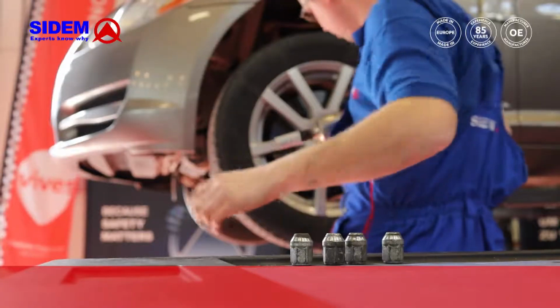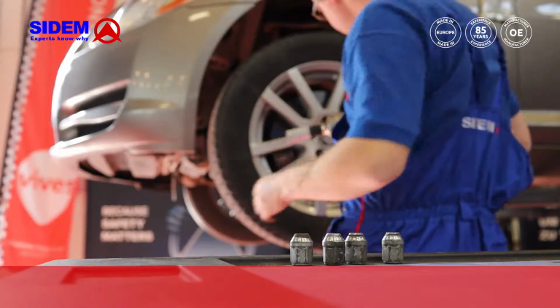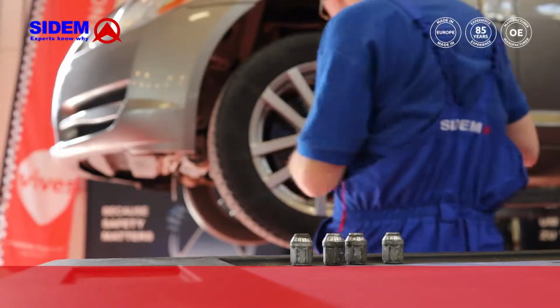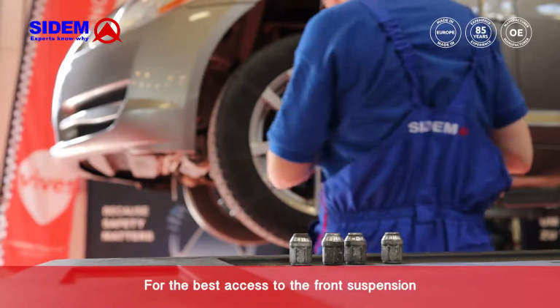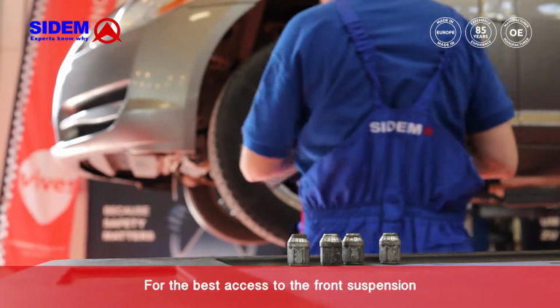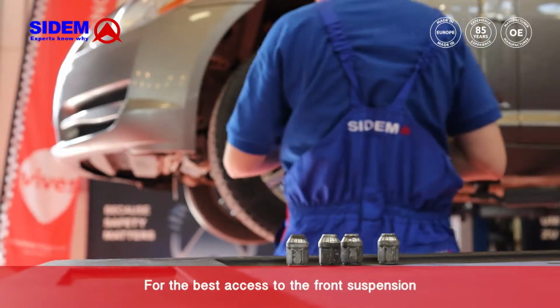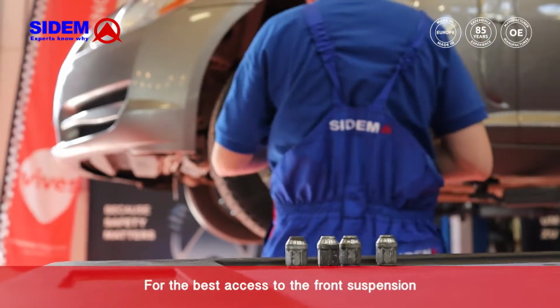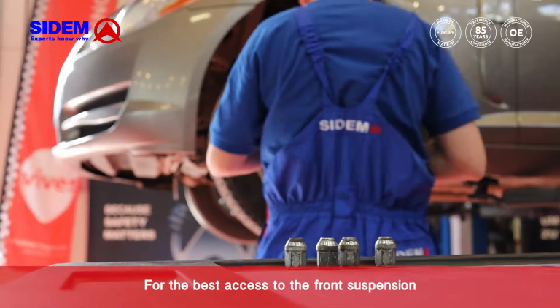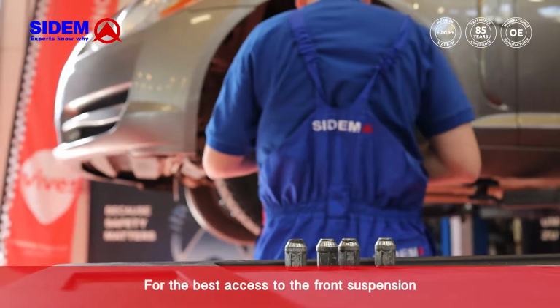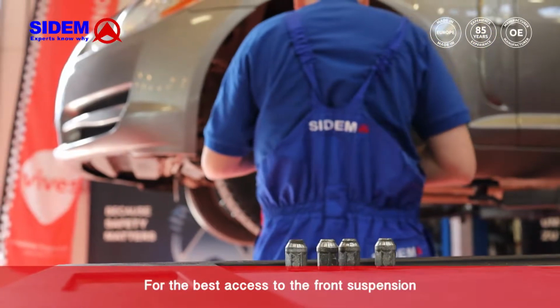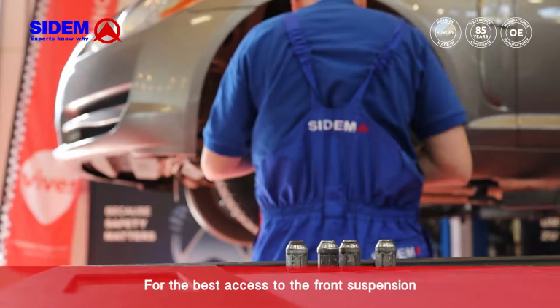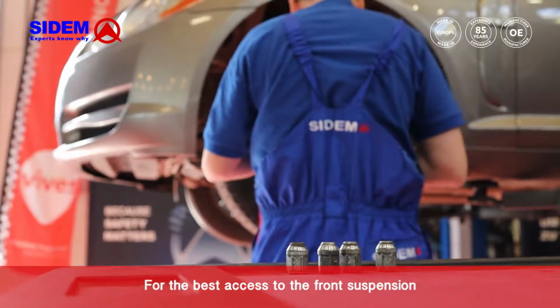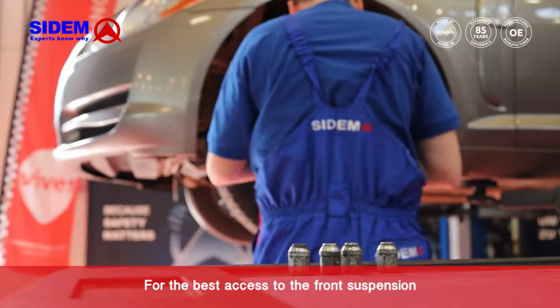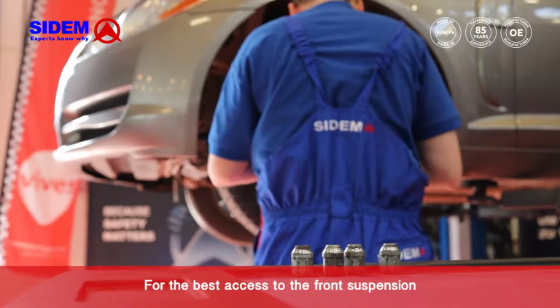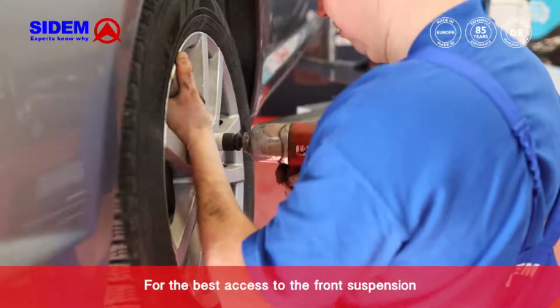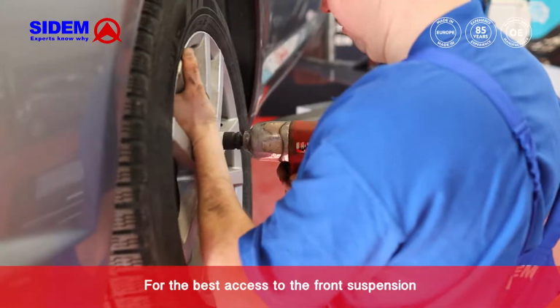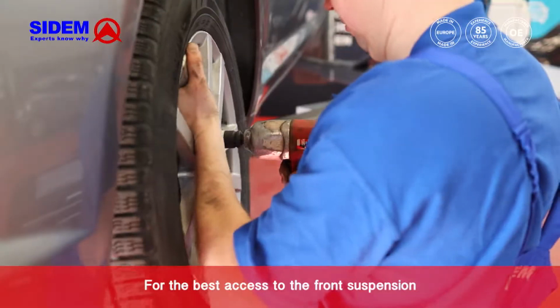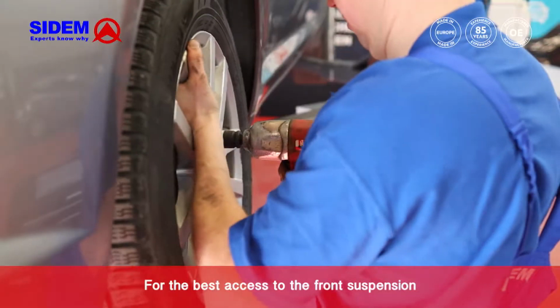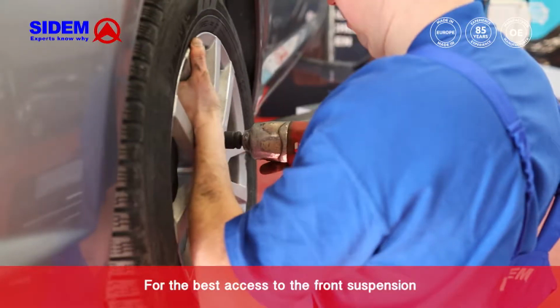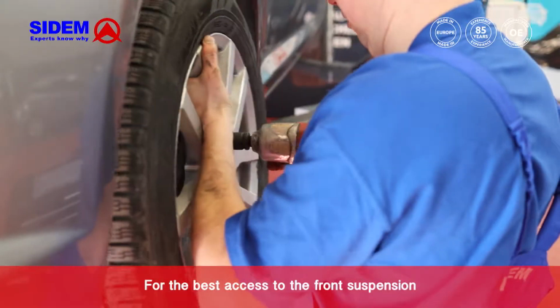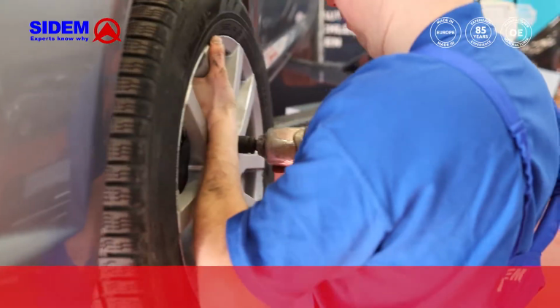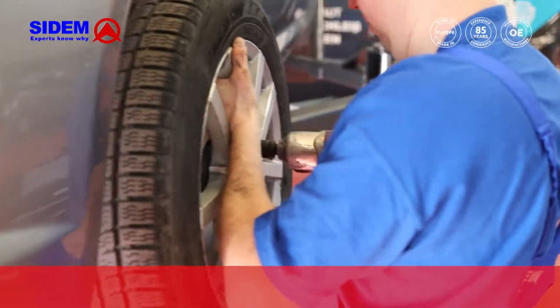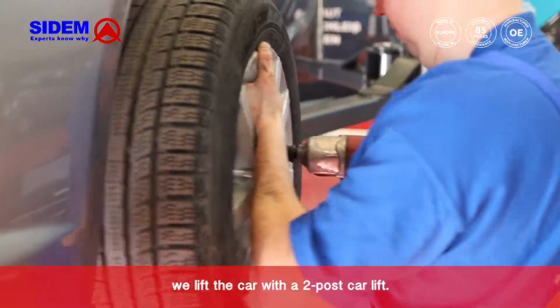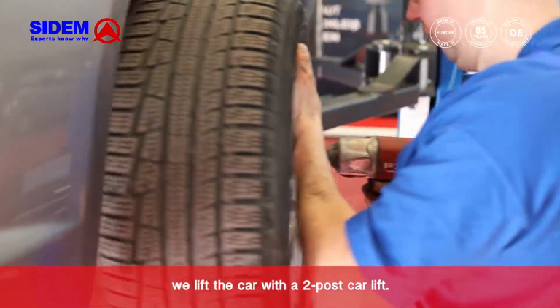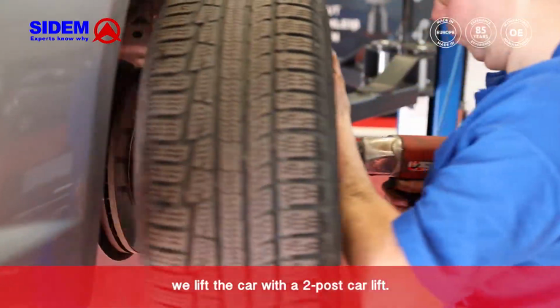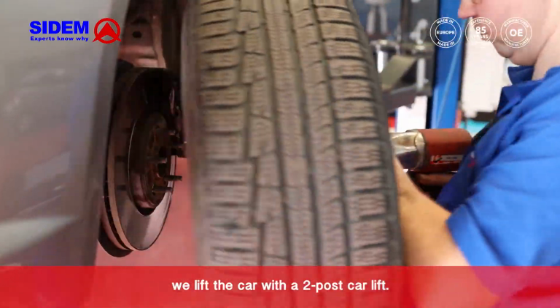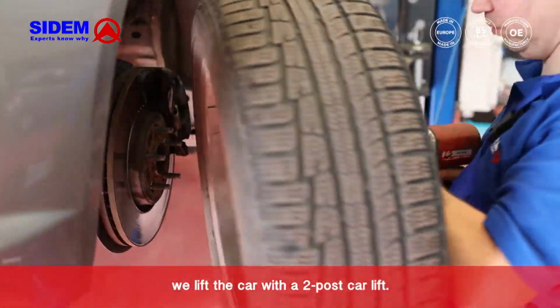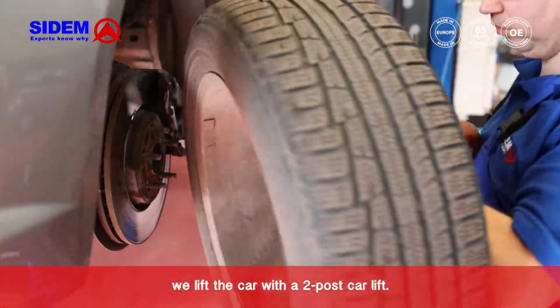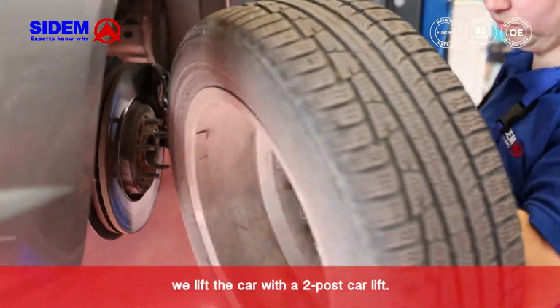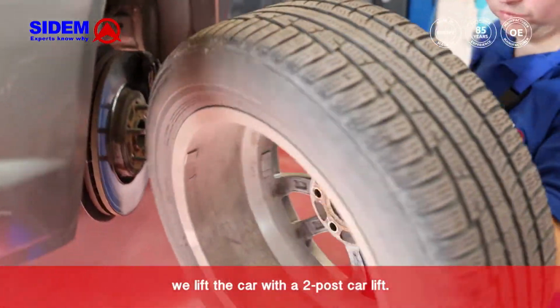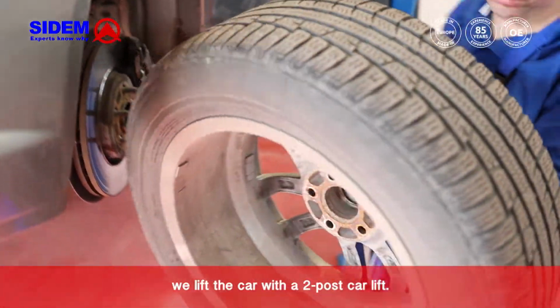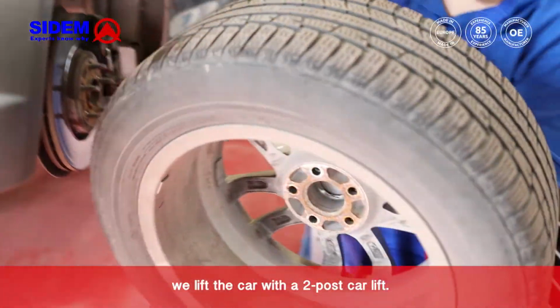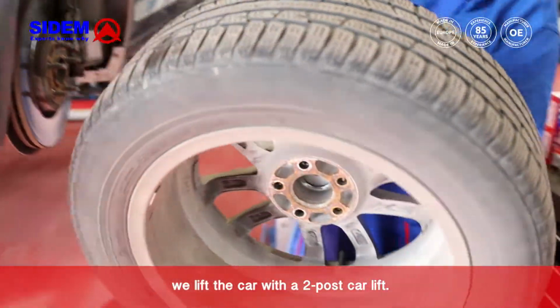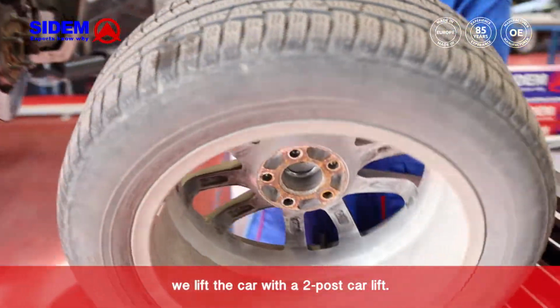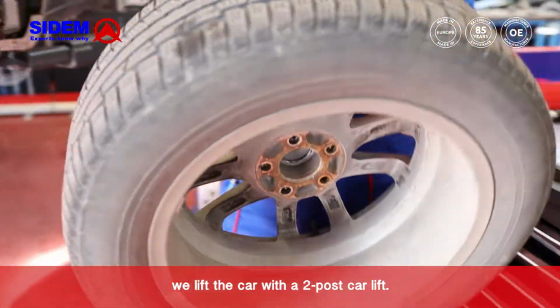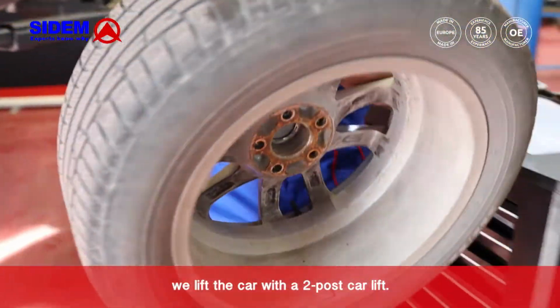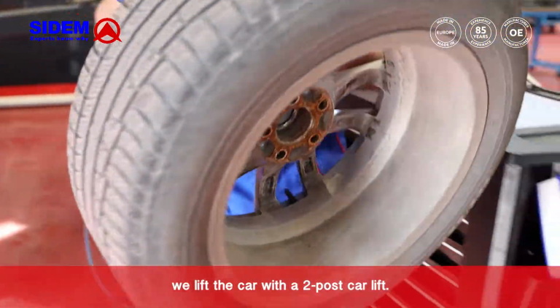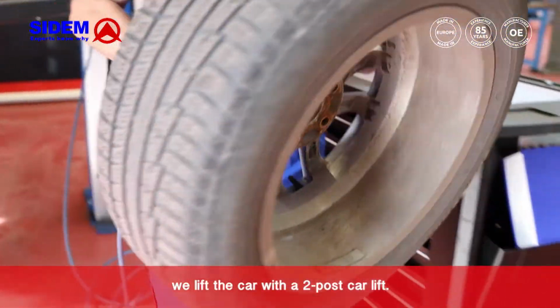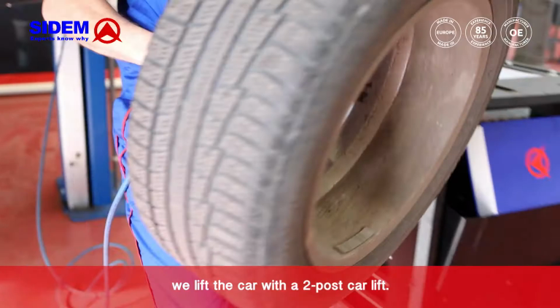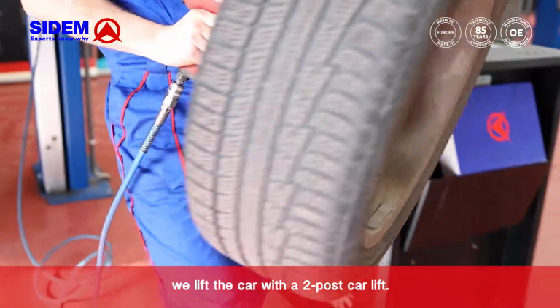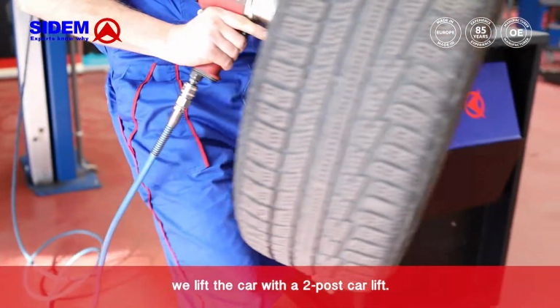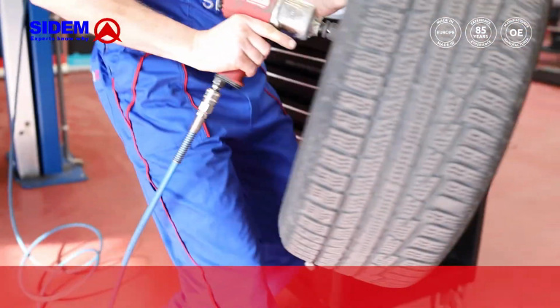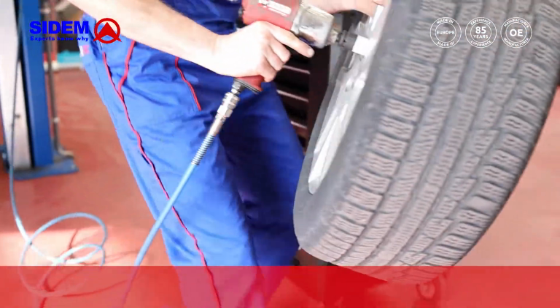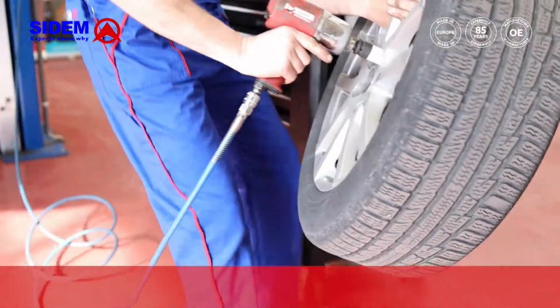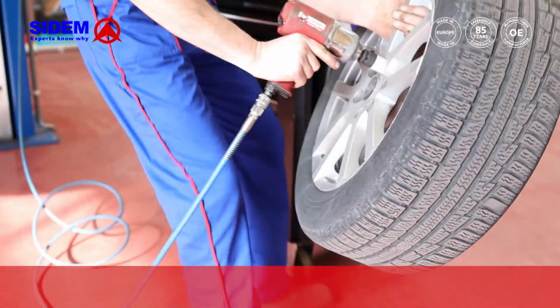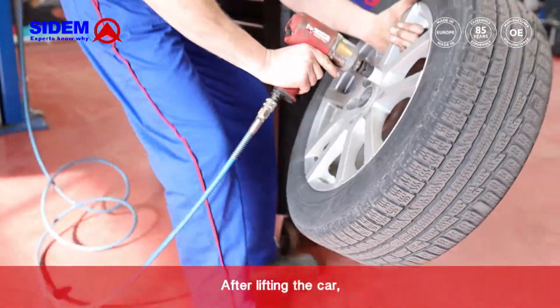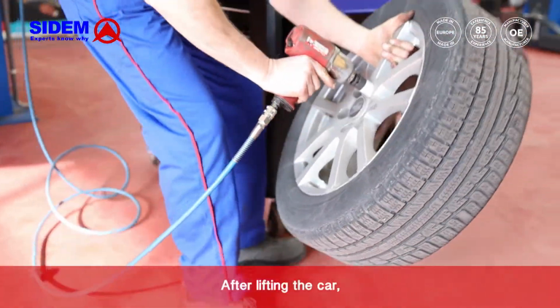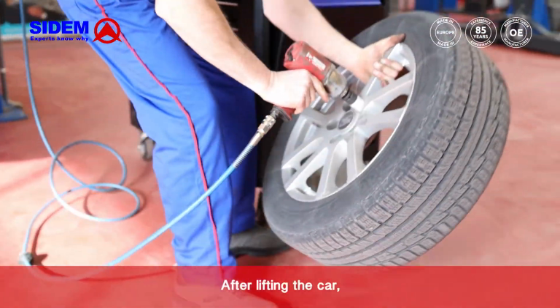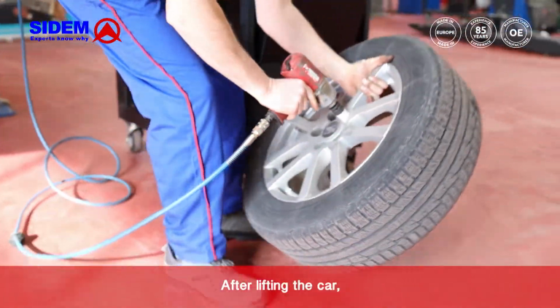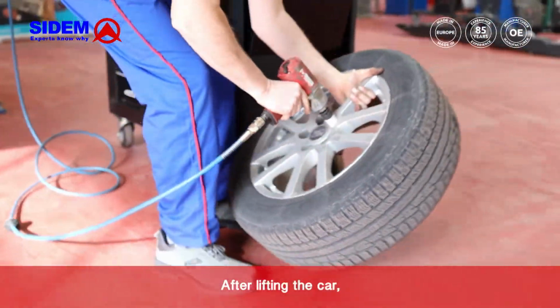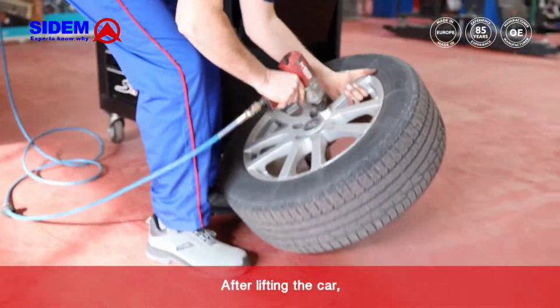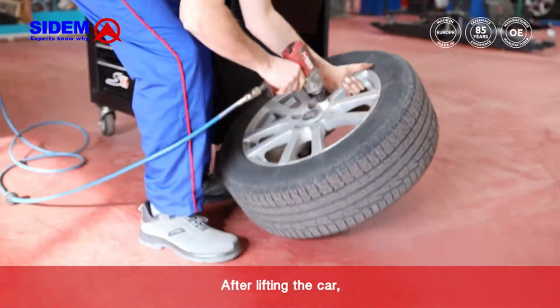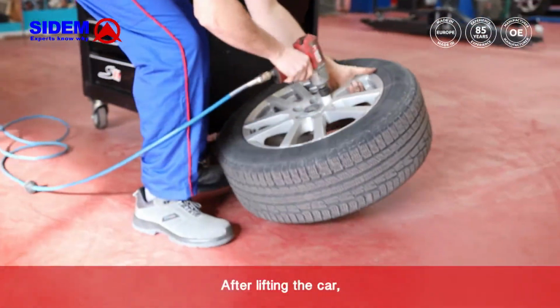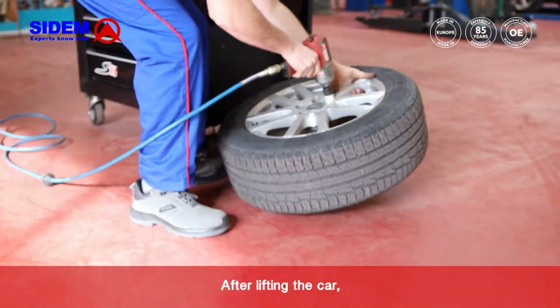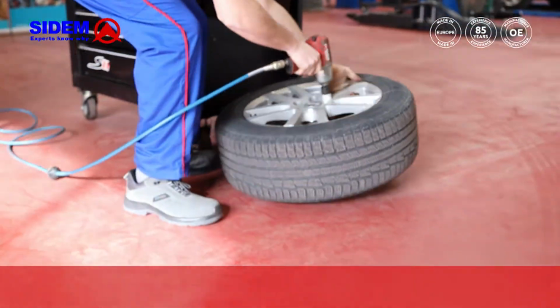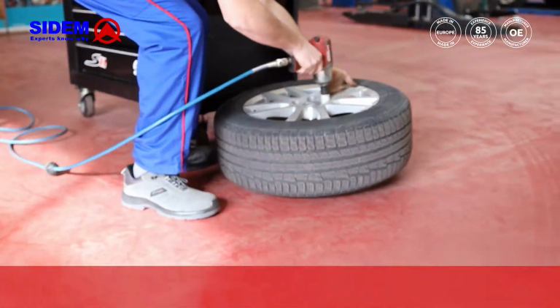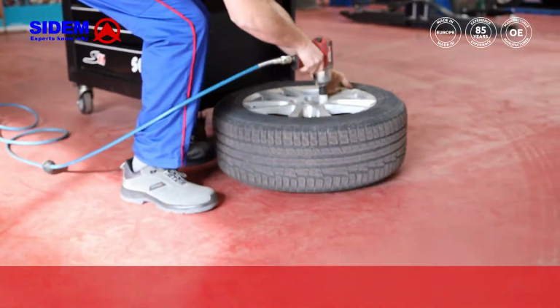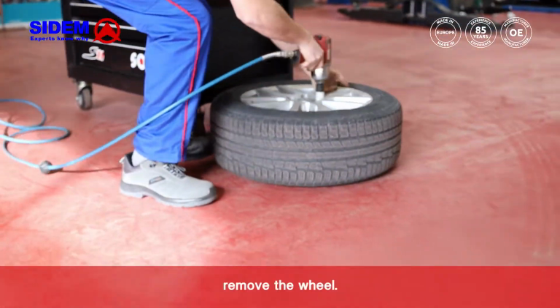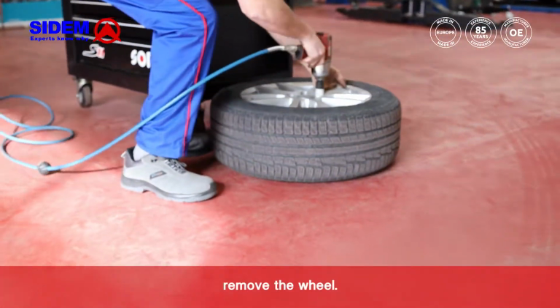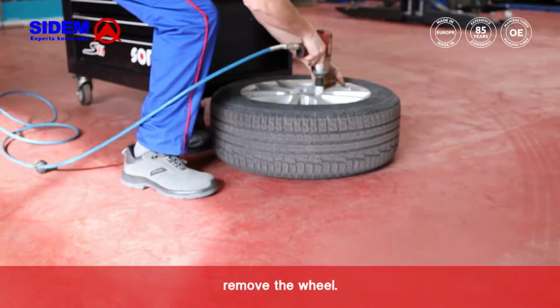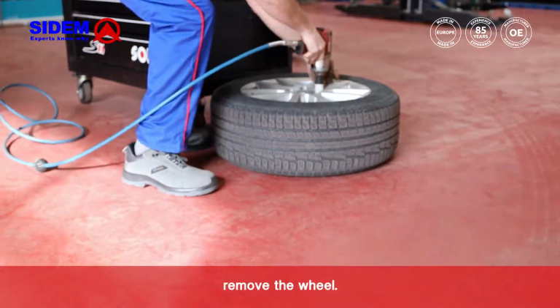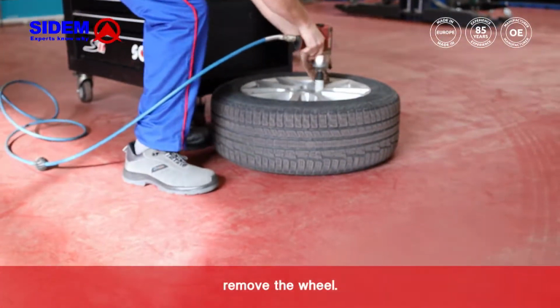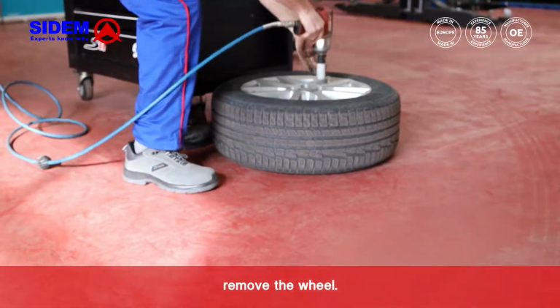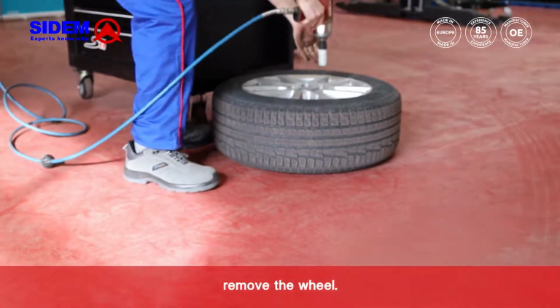For the best access to the front suspension, we lift the car with the two-post car lift. After lifting the car, remove the wheel.